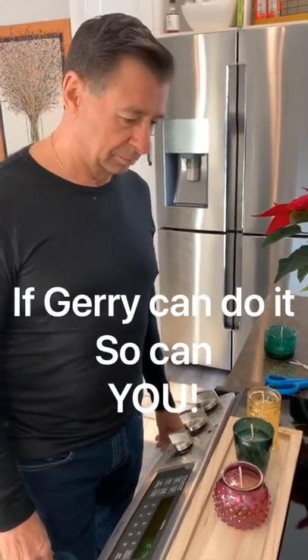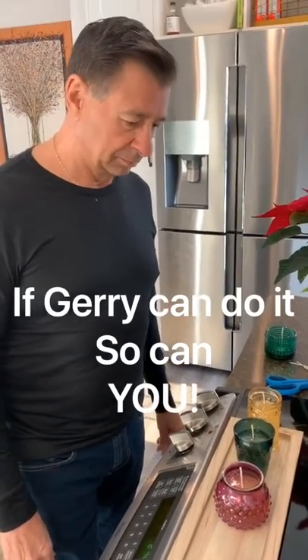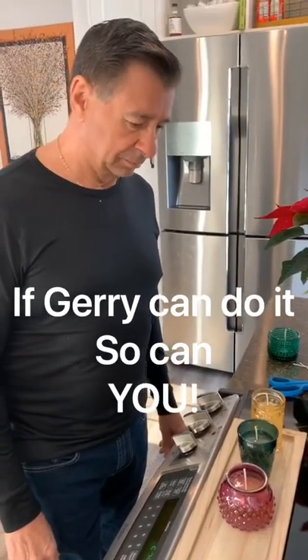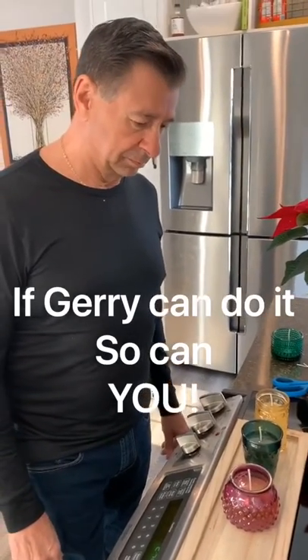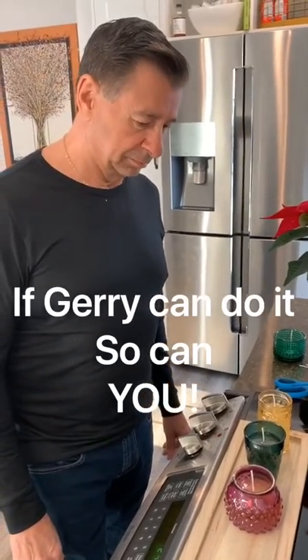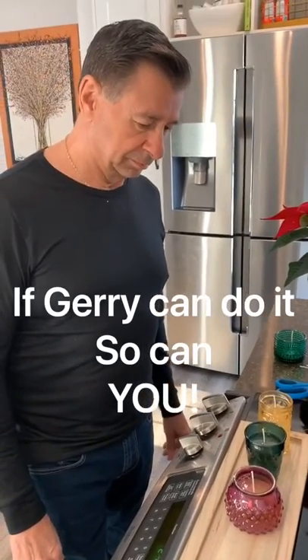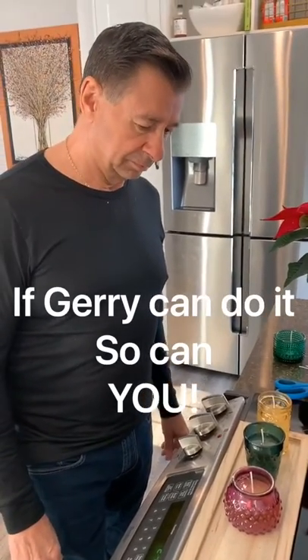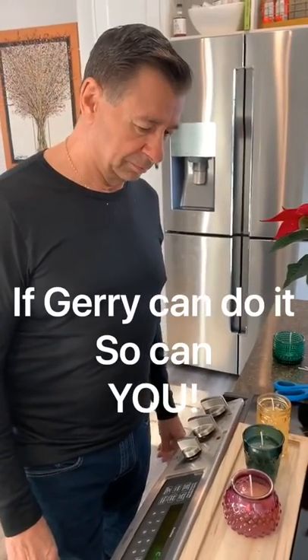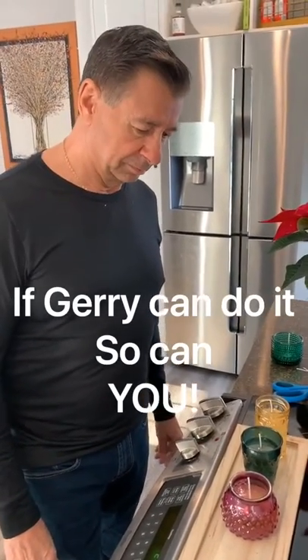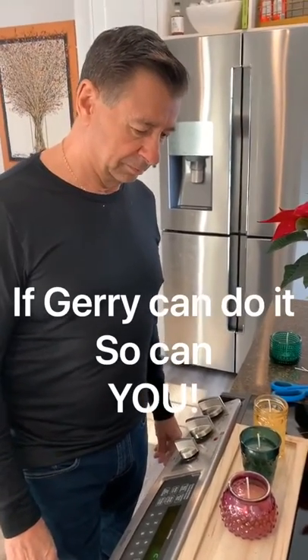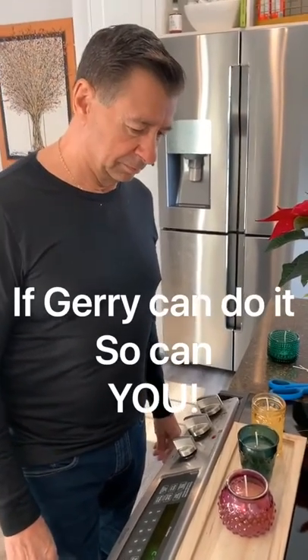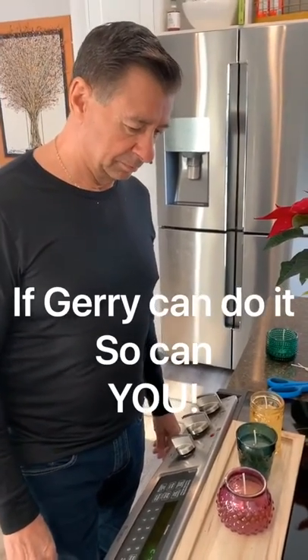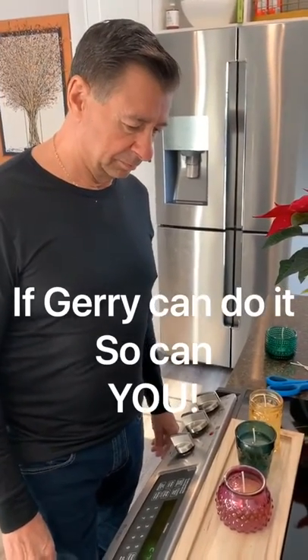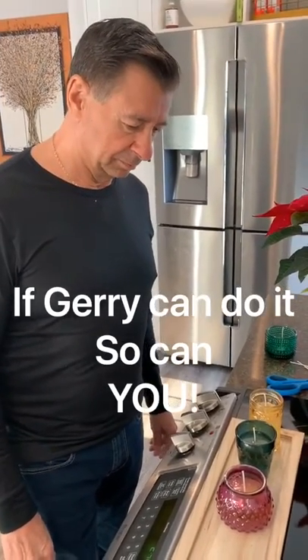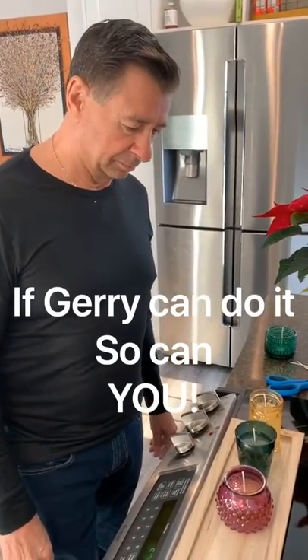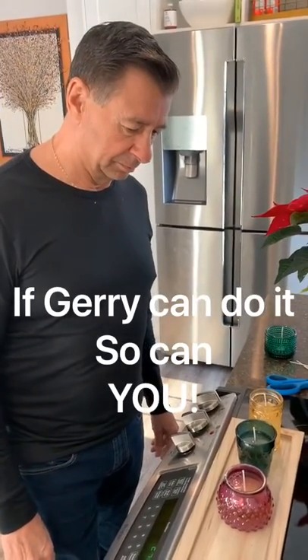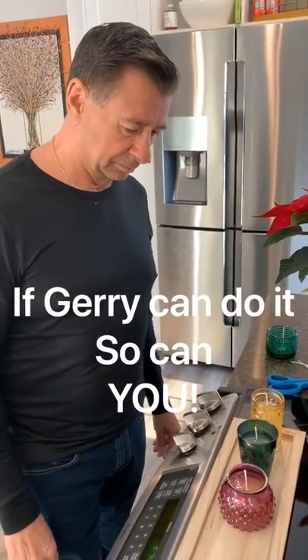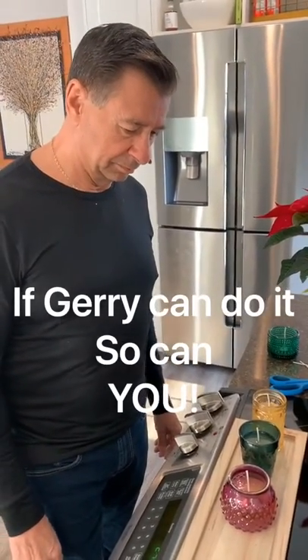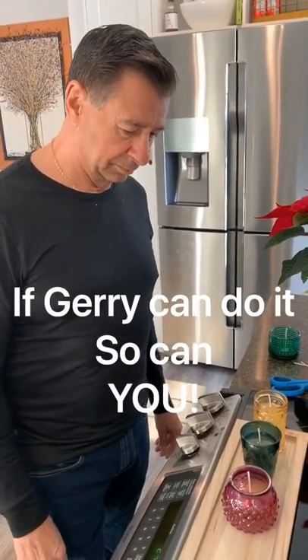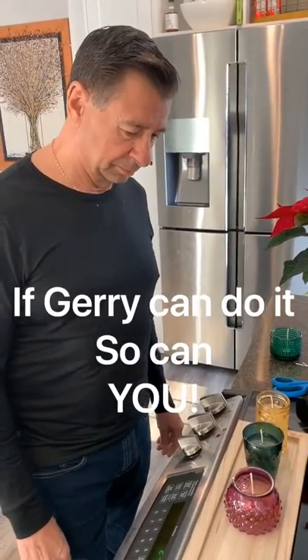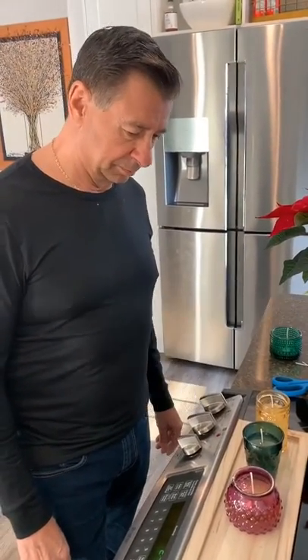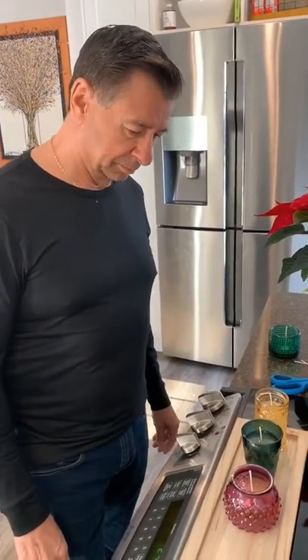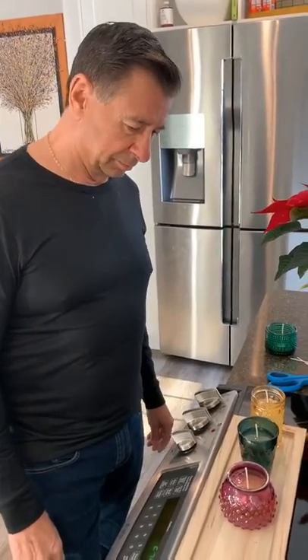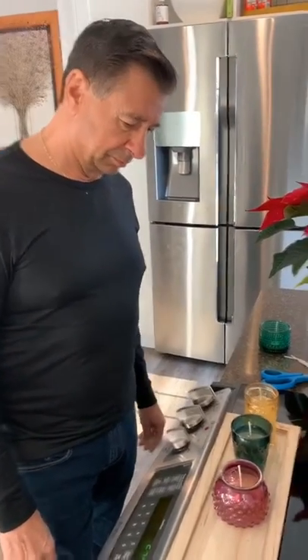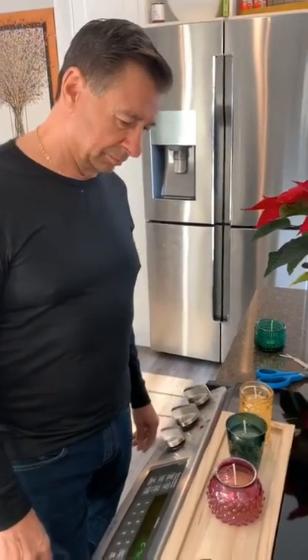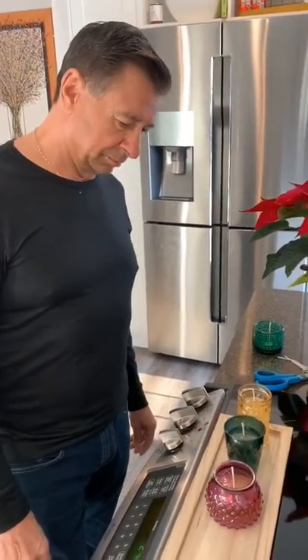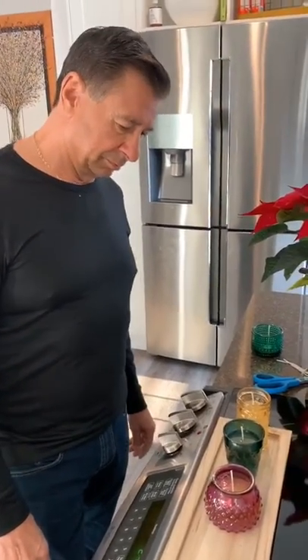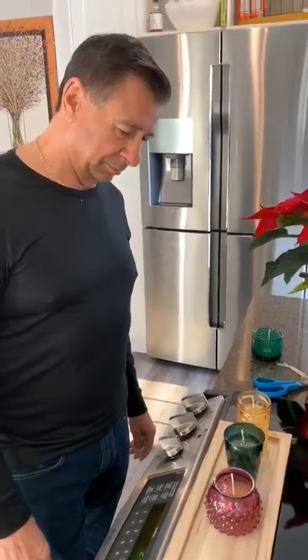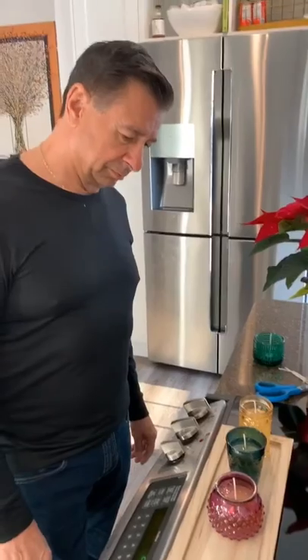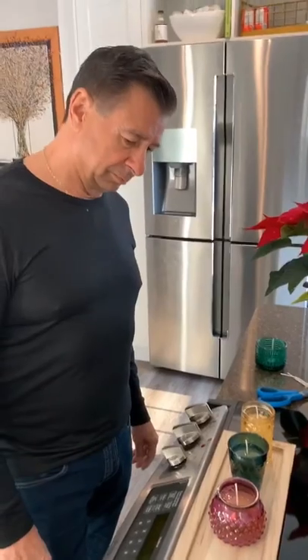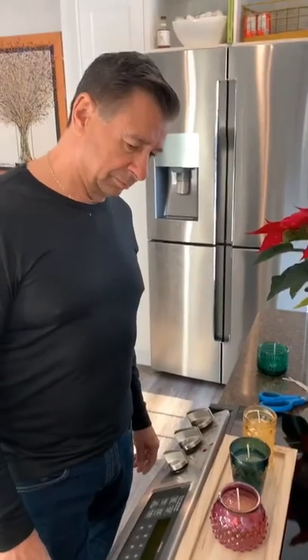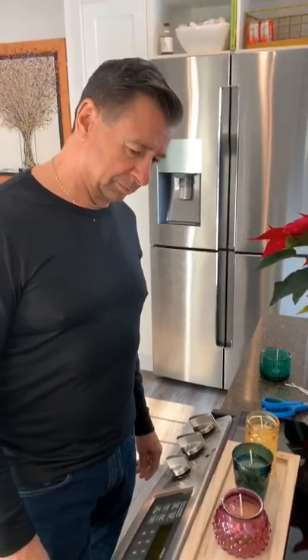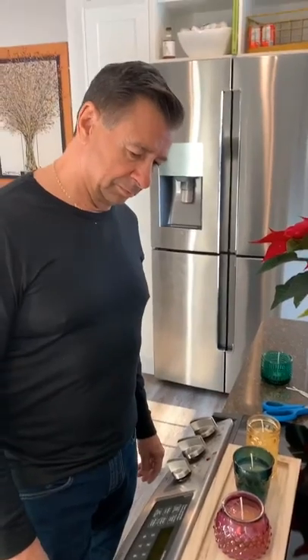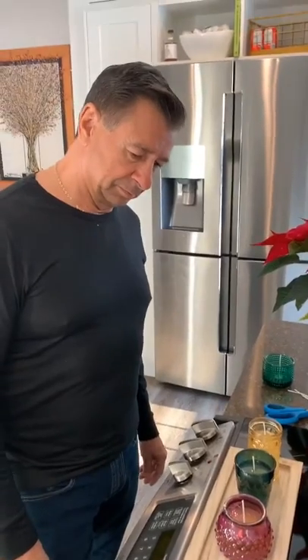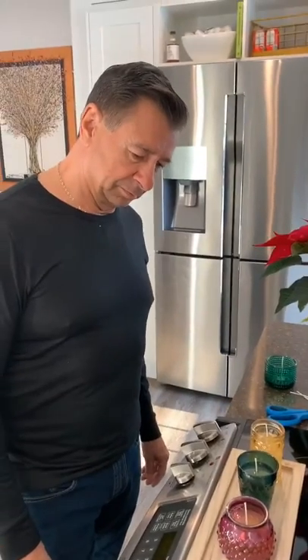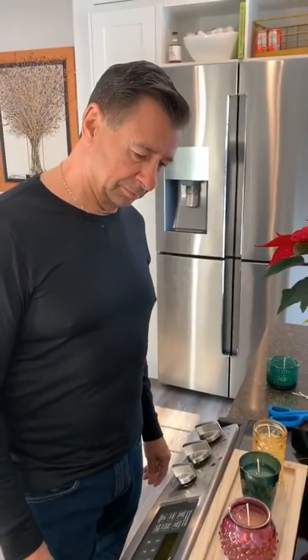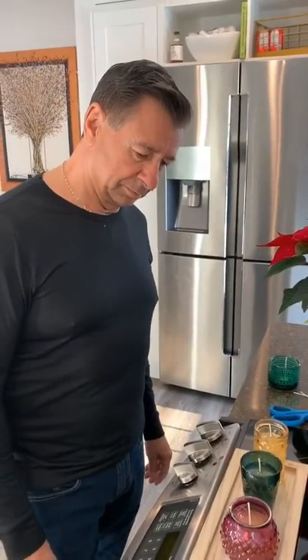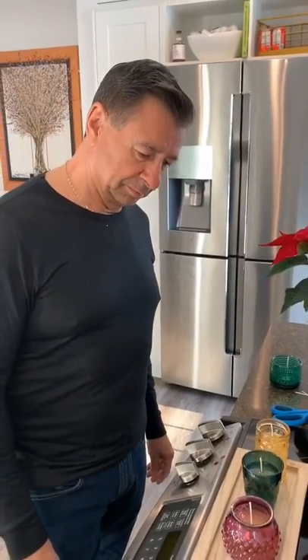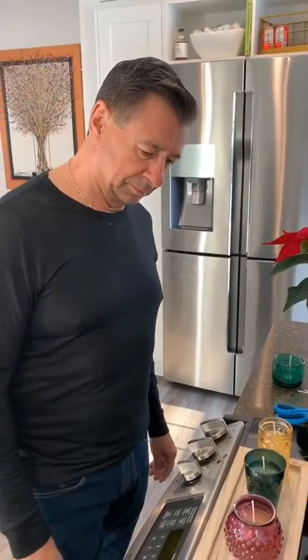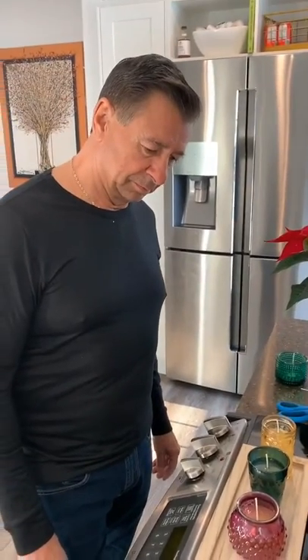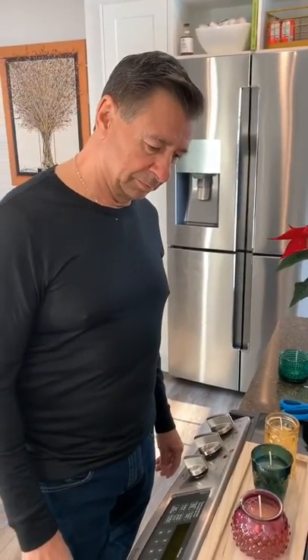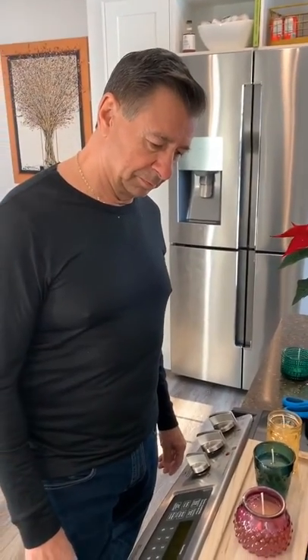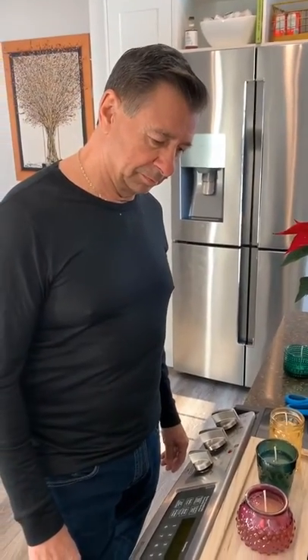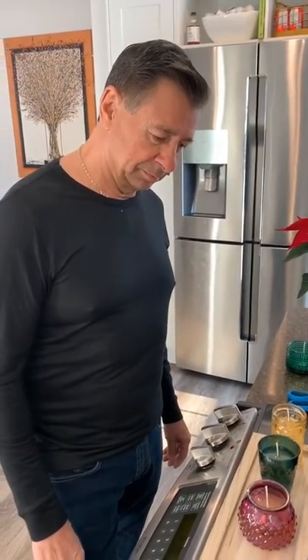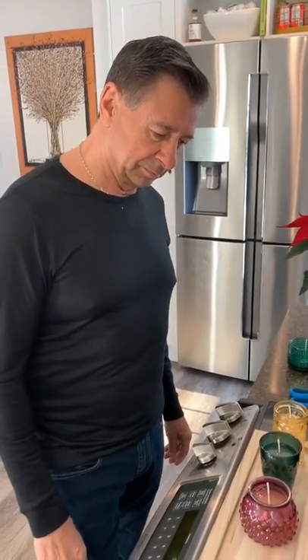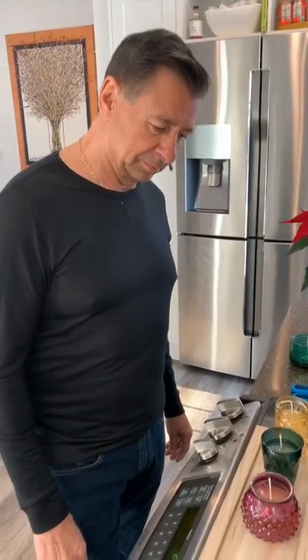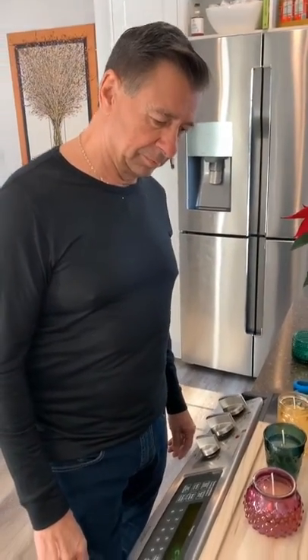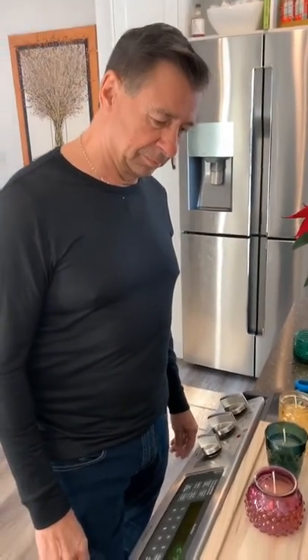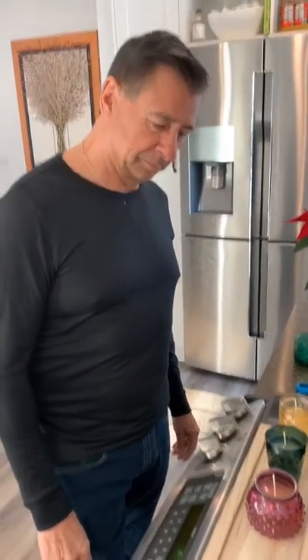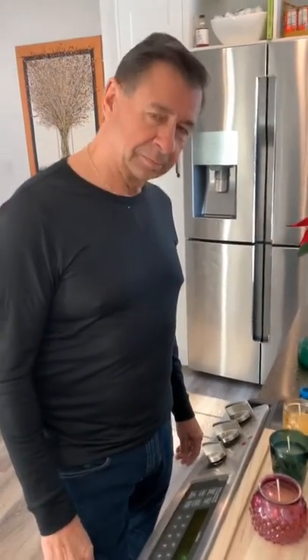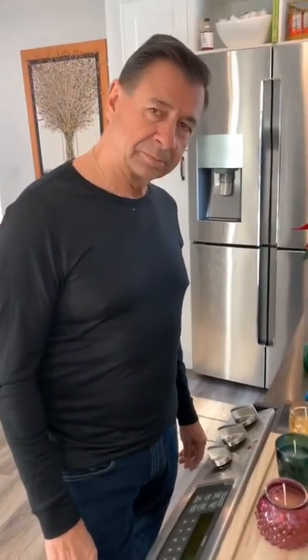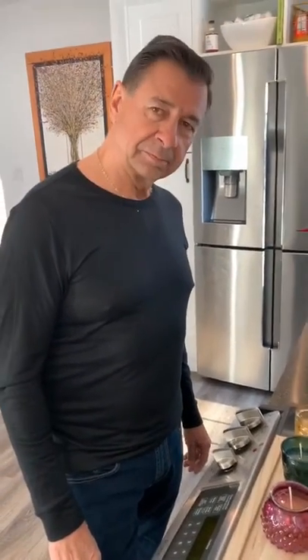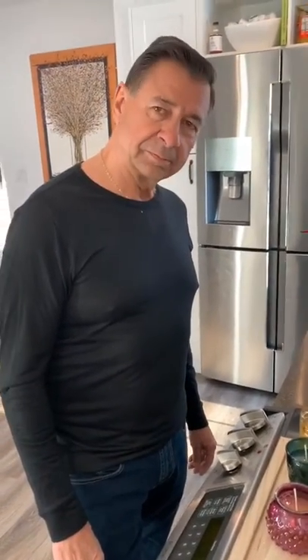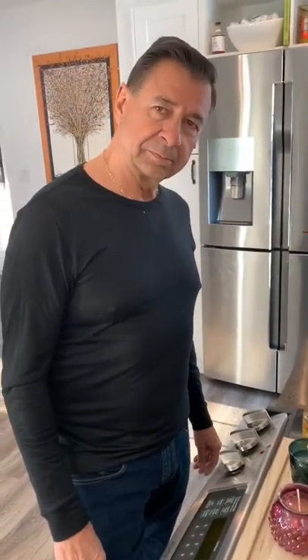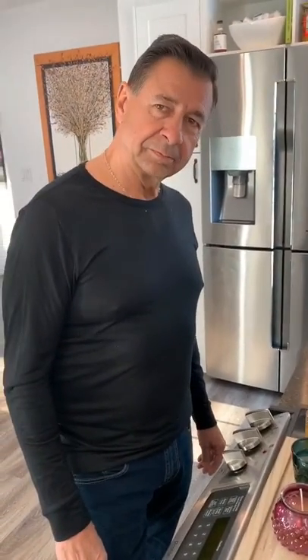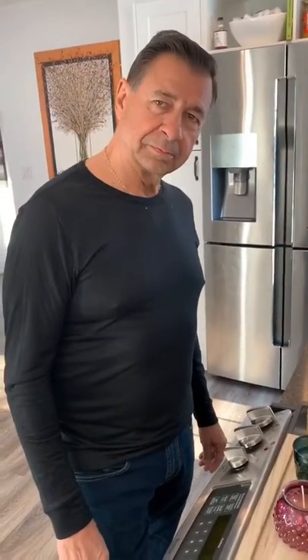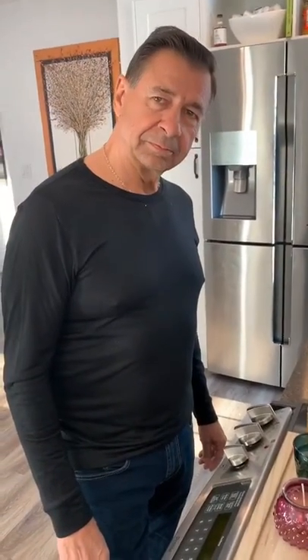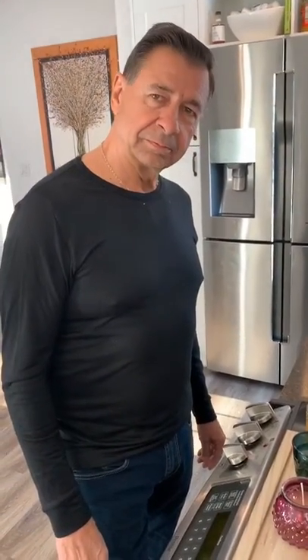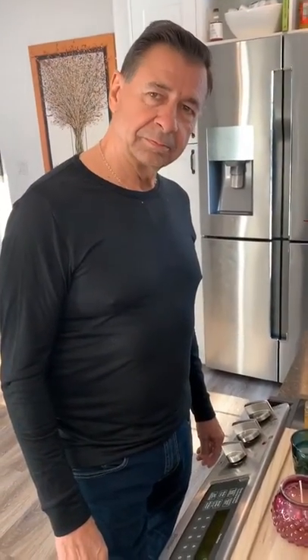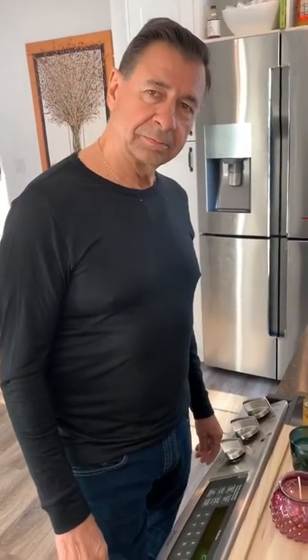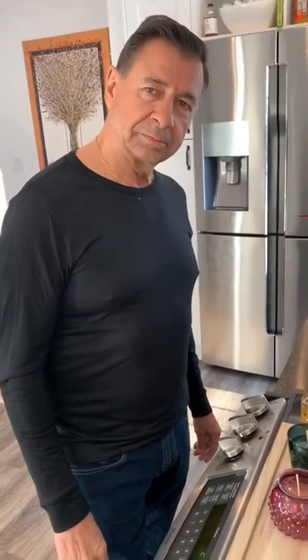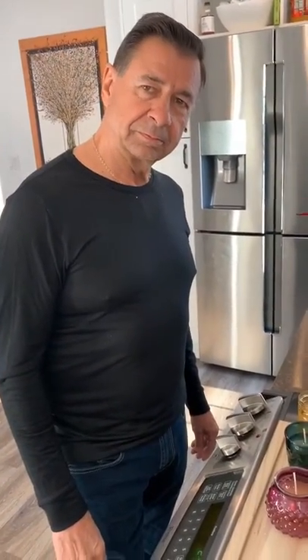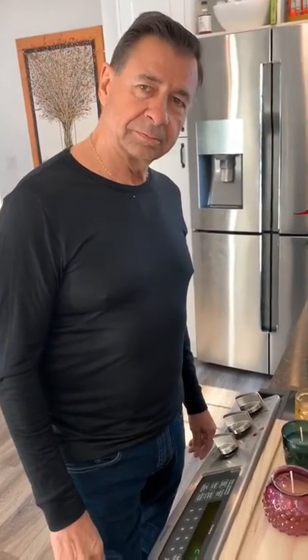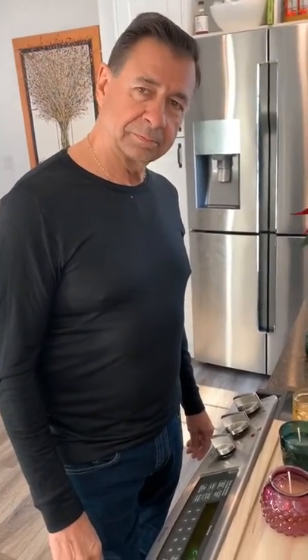You just want to trim your wicks to a quarter of an inch before each burn, and your candles will last a long time.